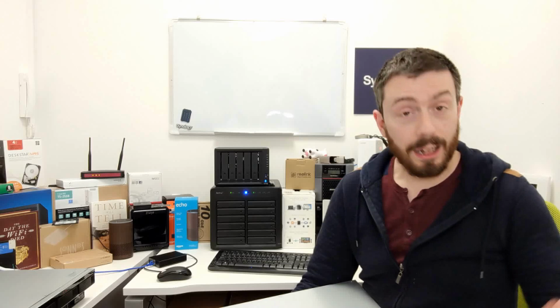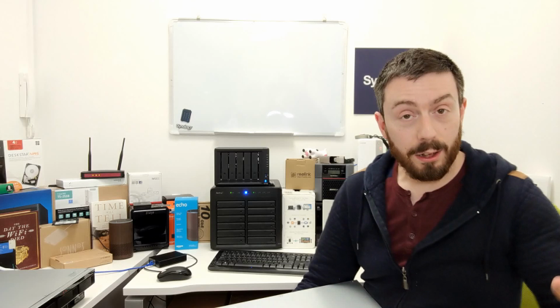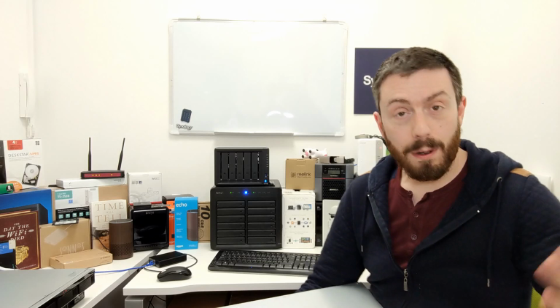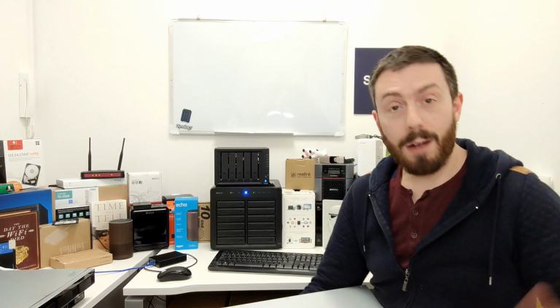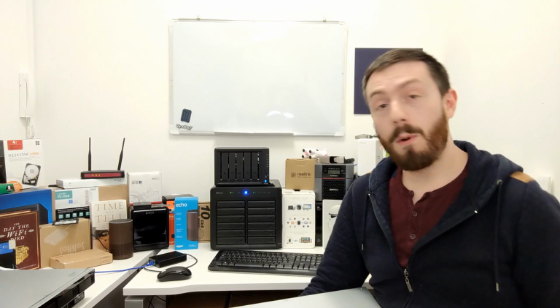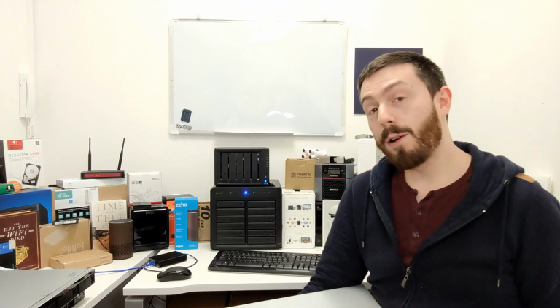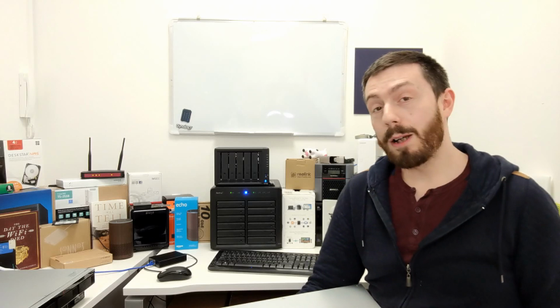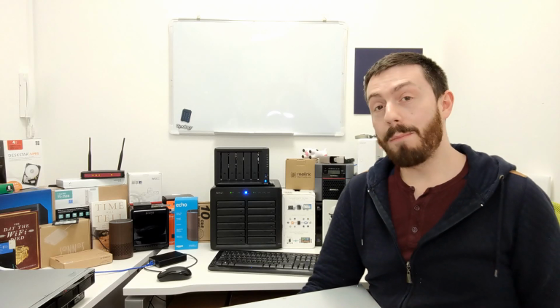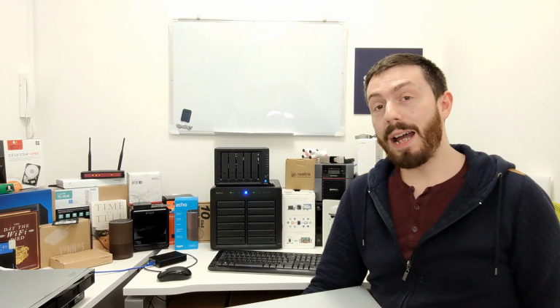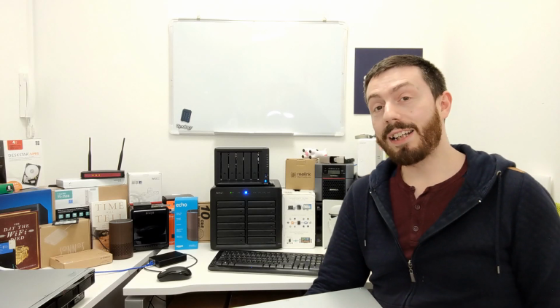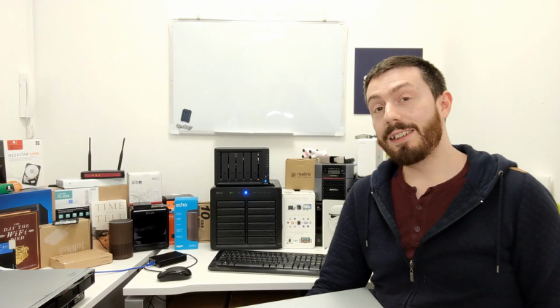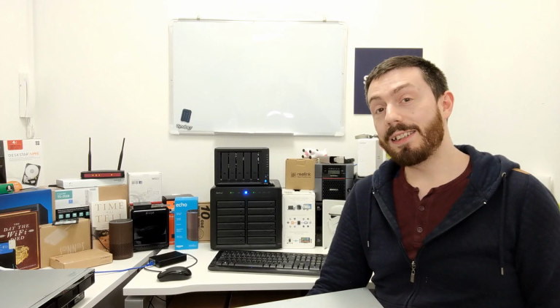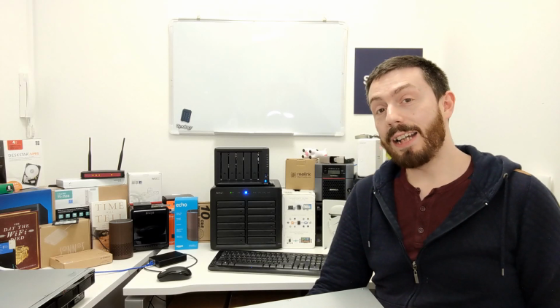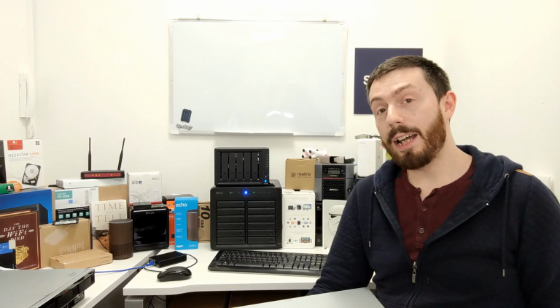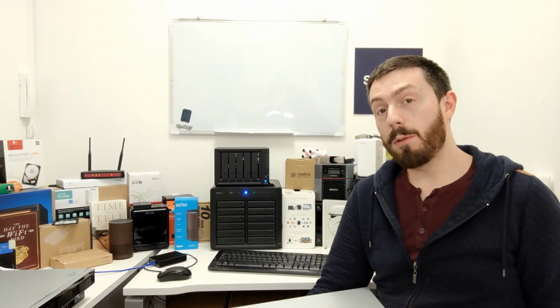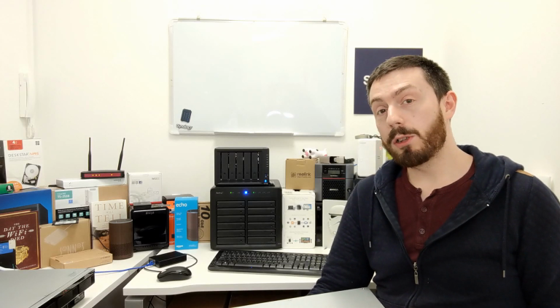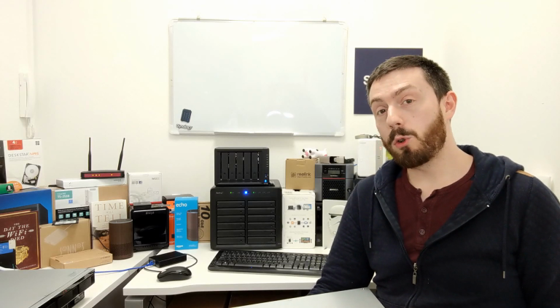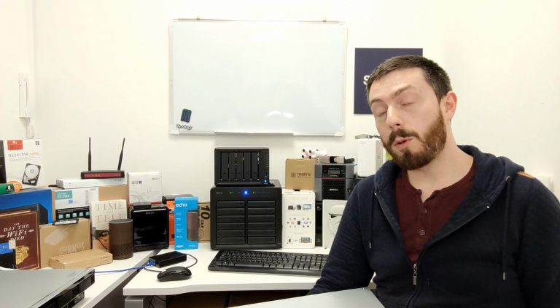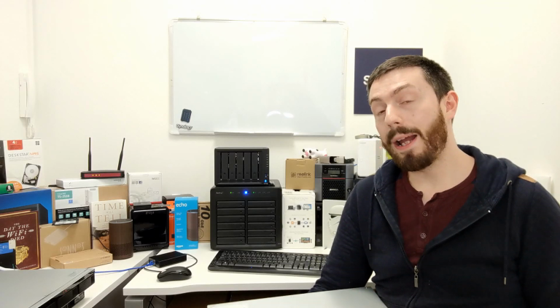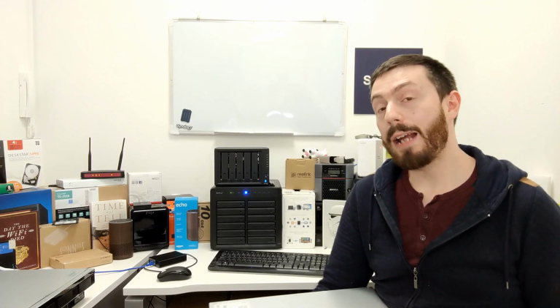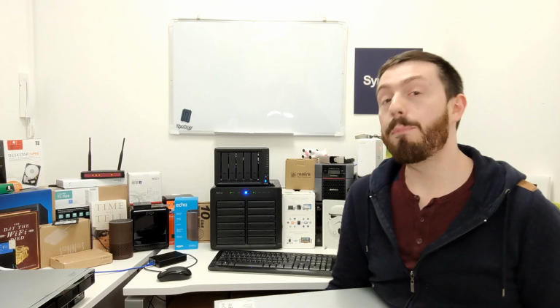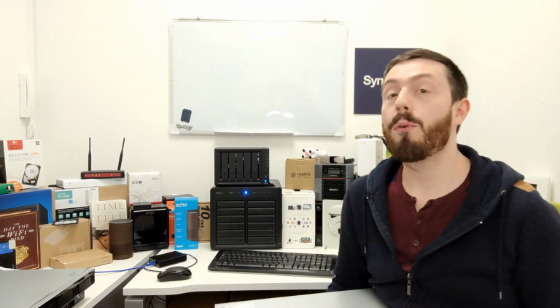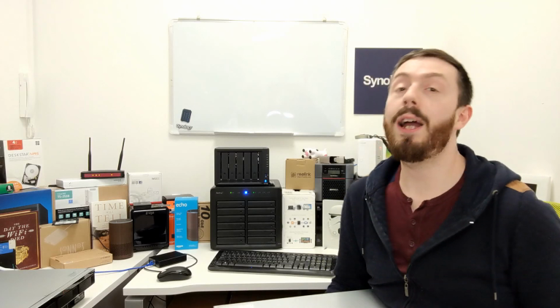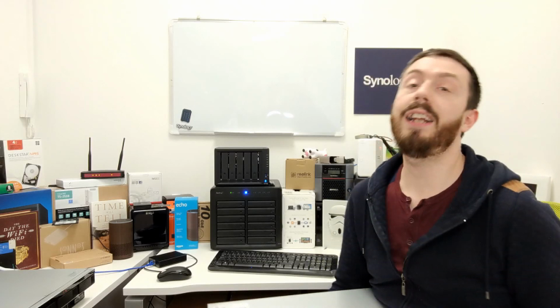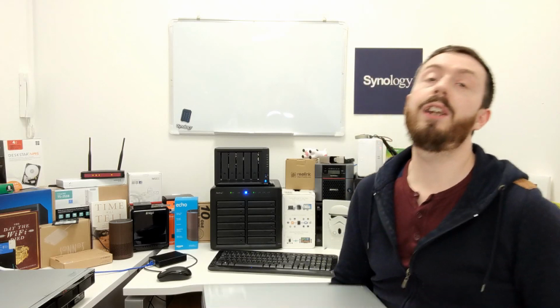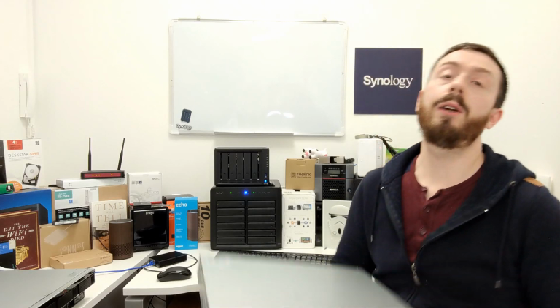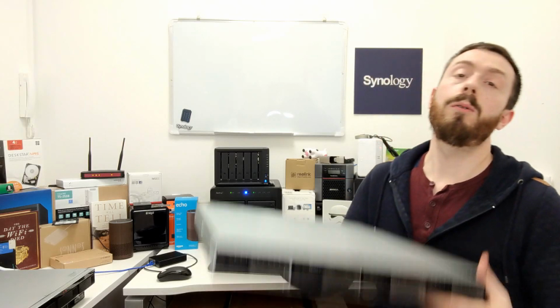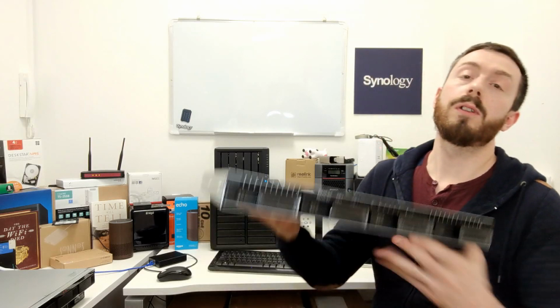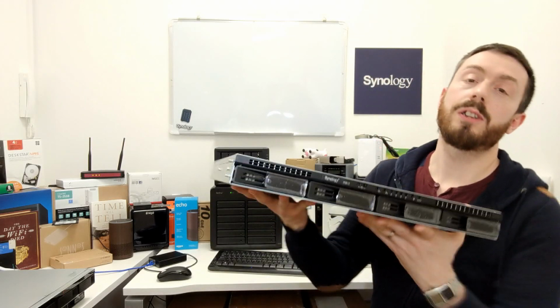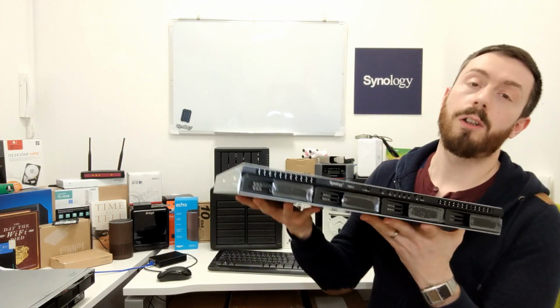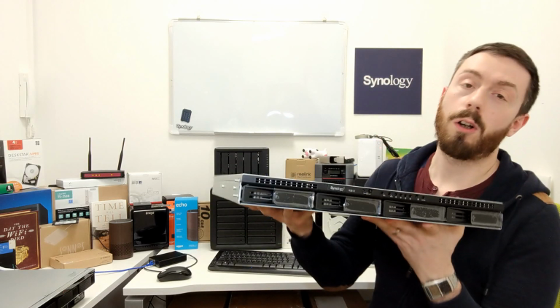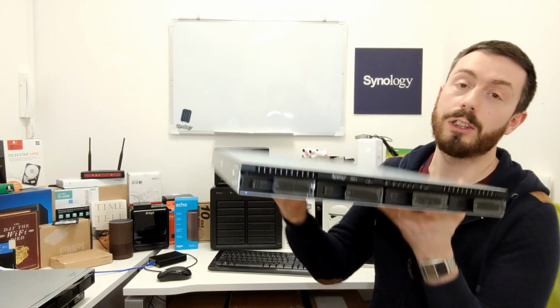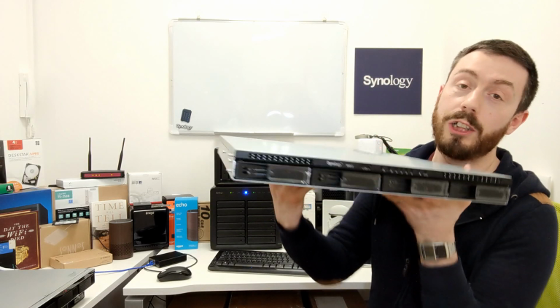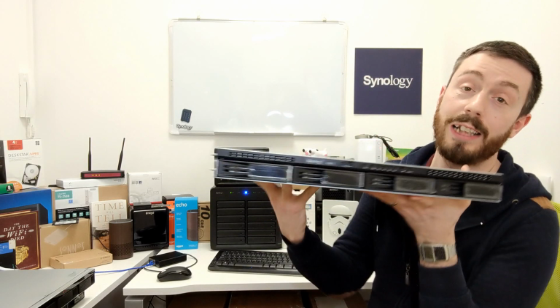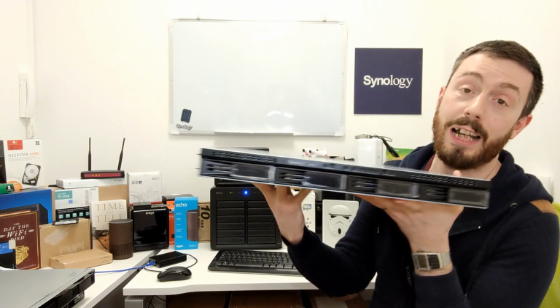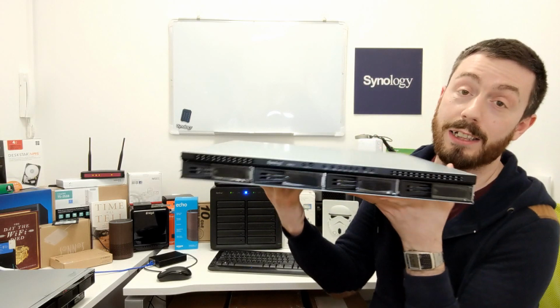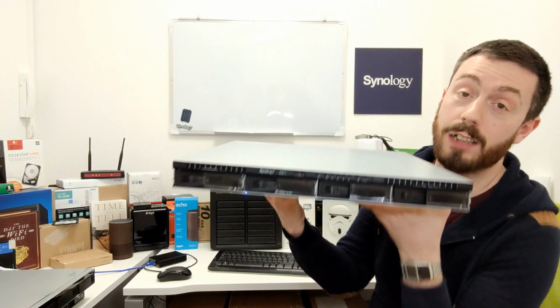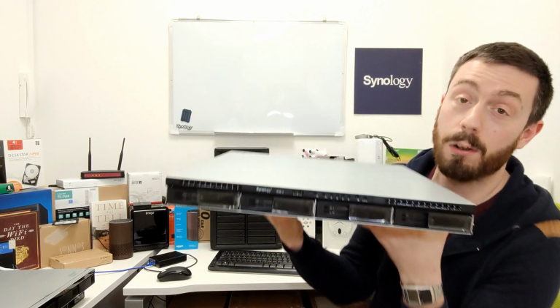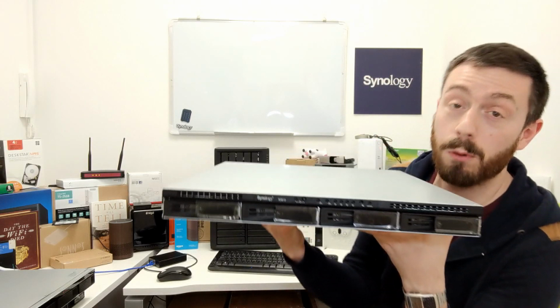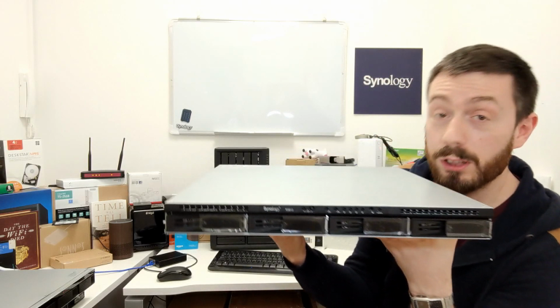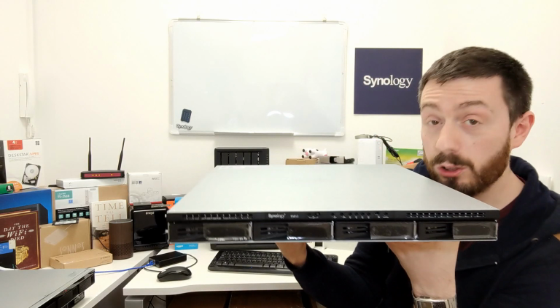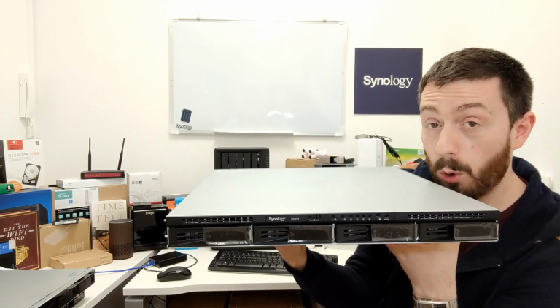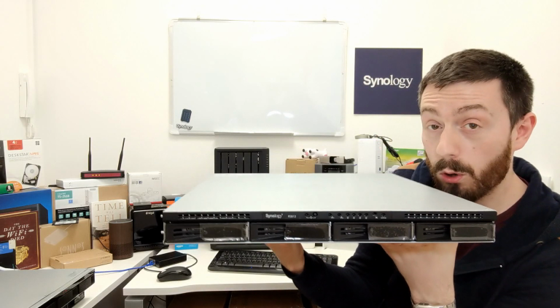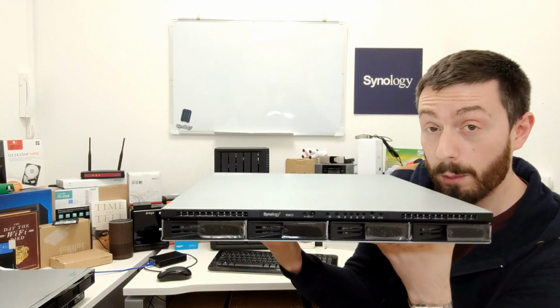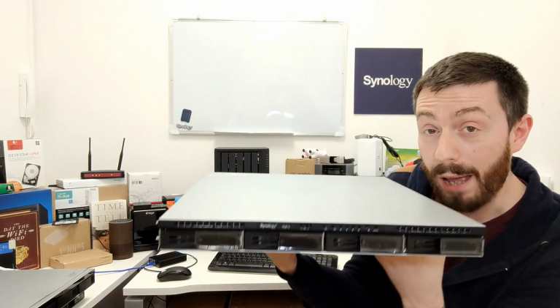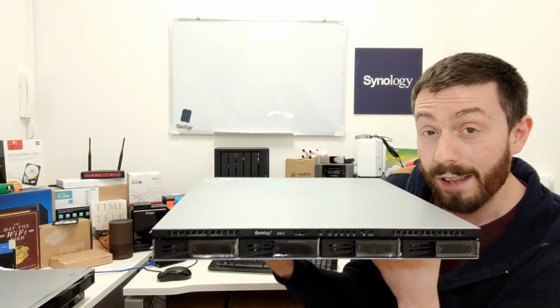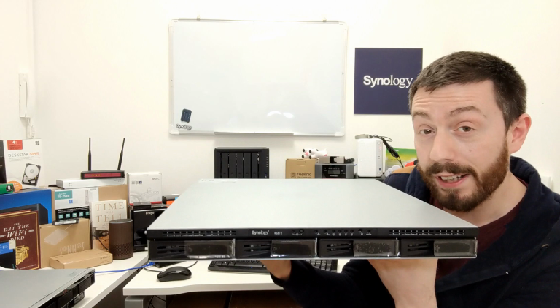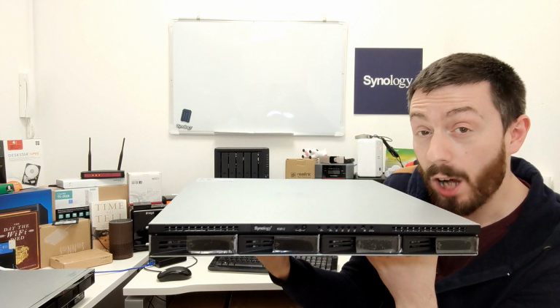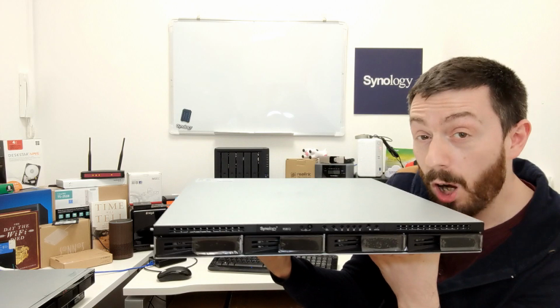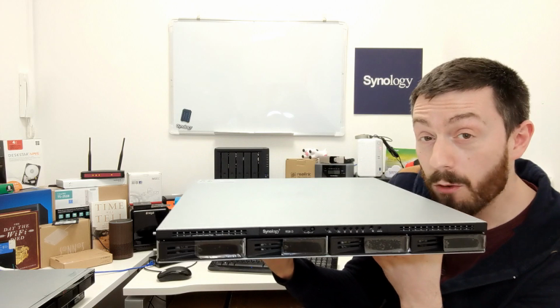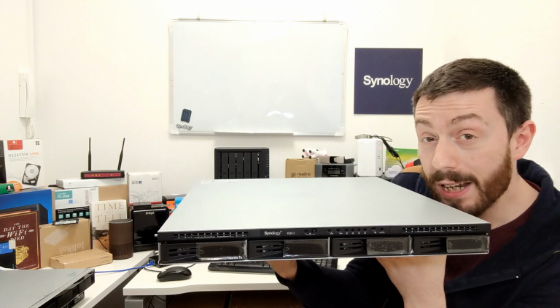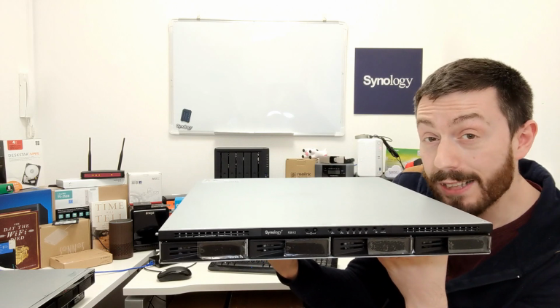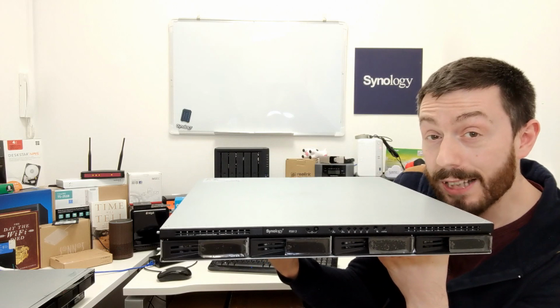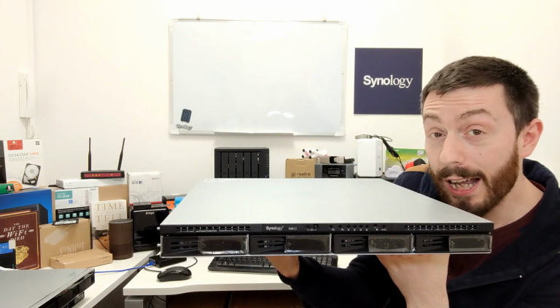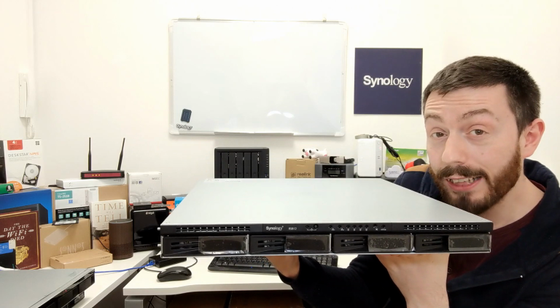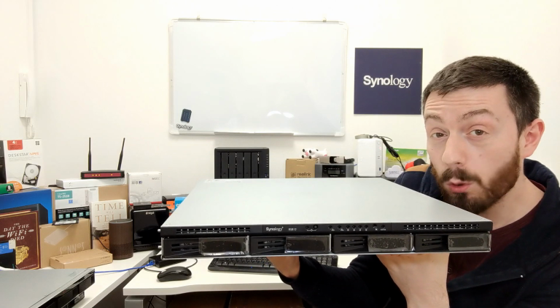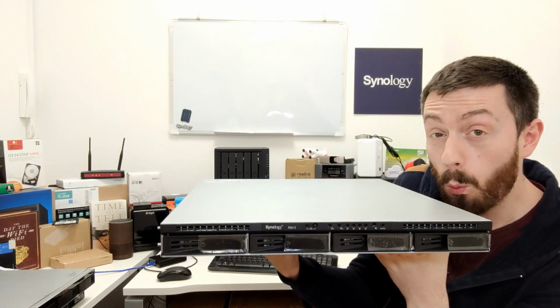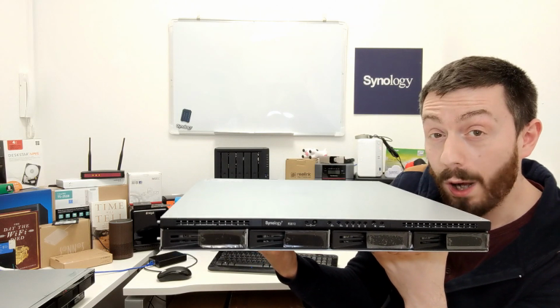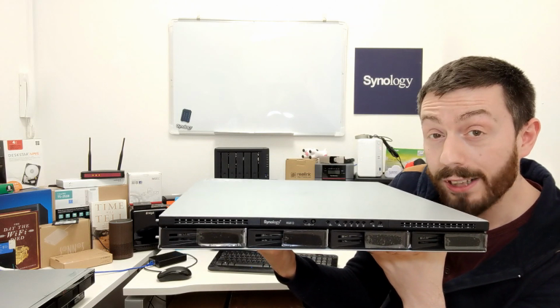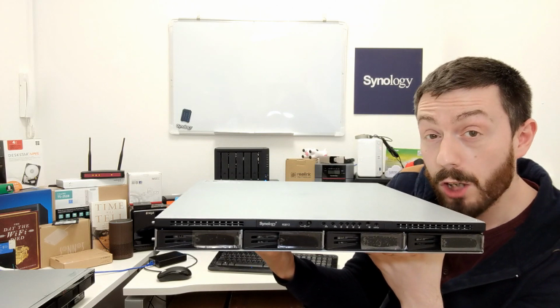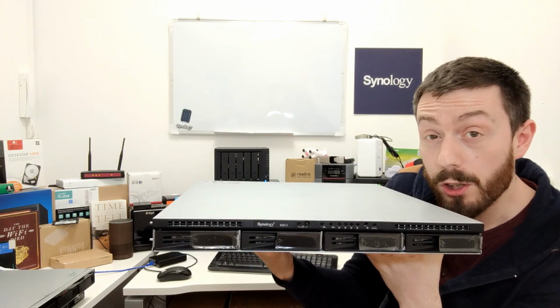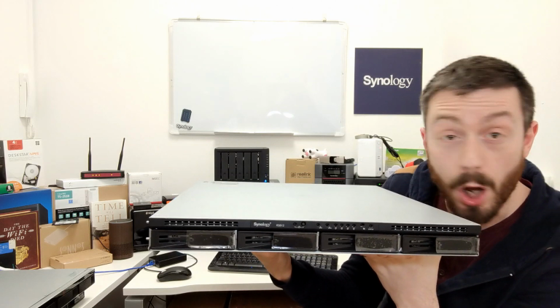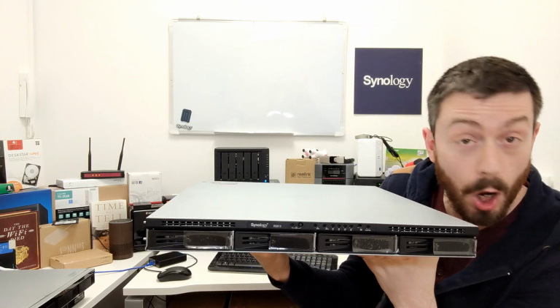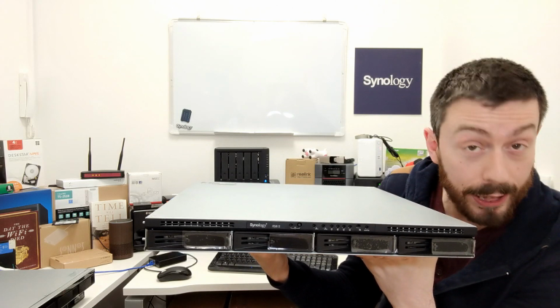Hello and welcome back. Today I want to talk about a brand new Synology NAS — the RS819.